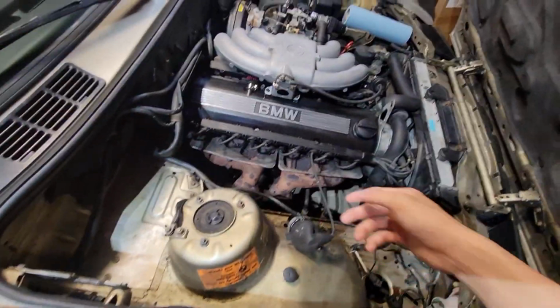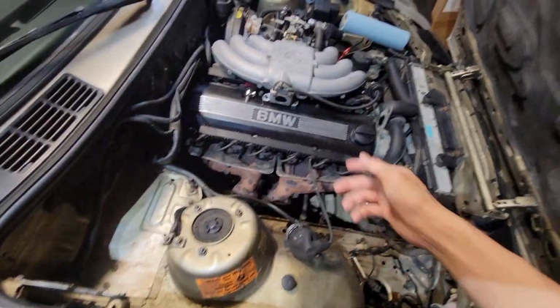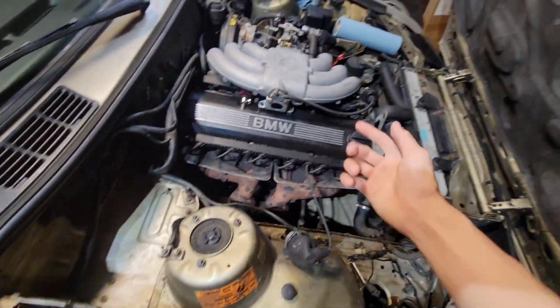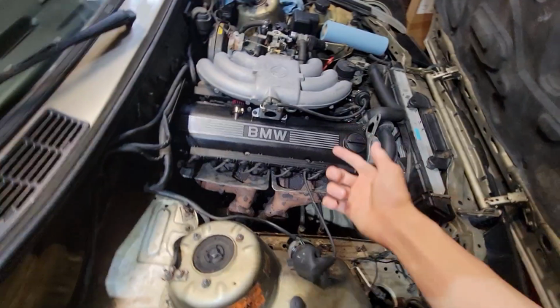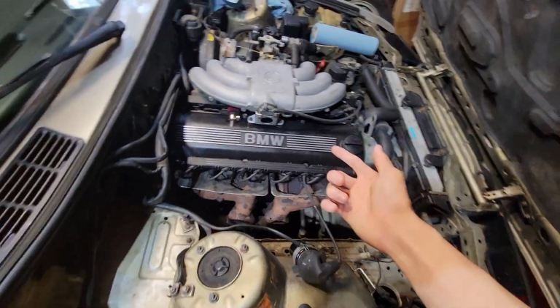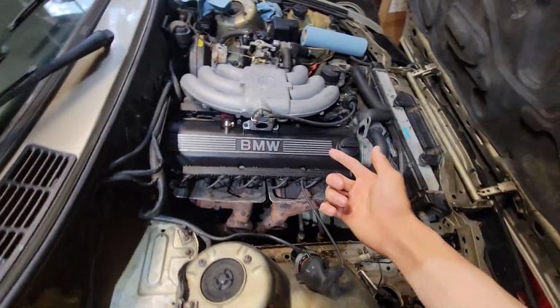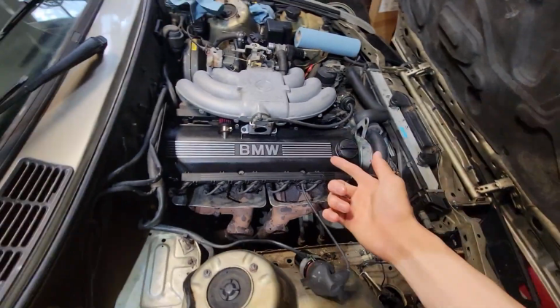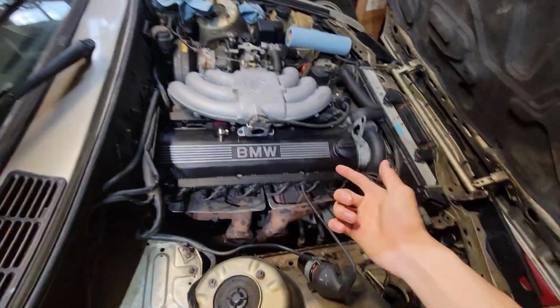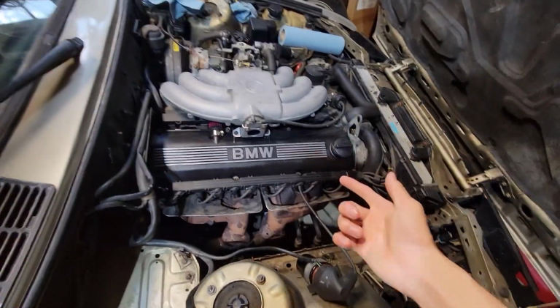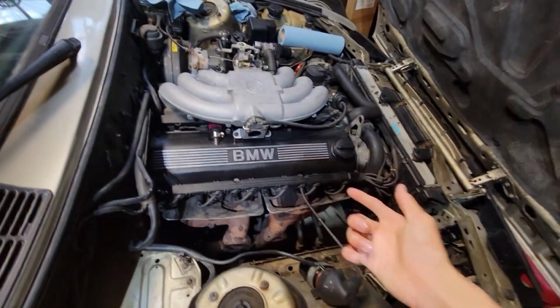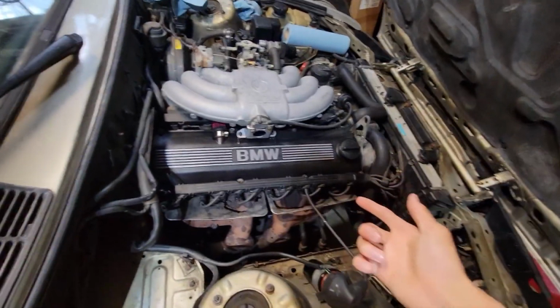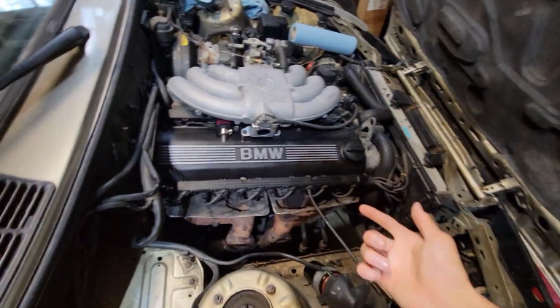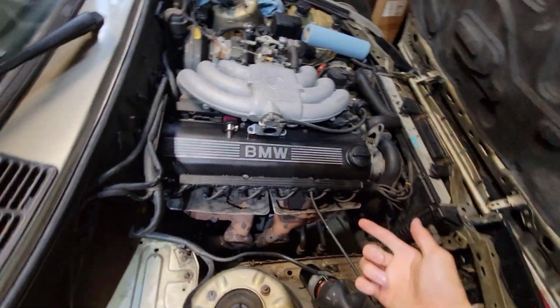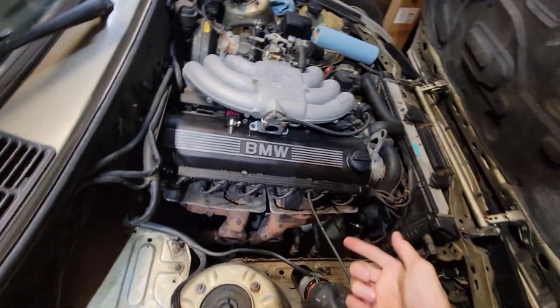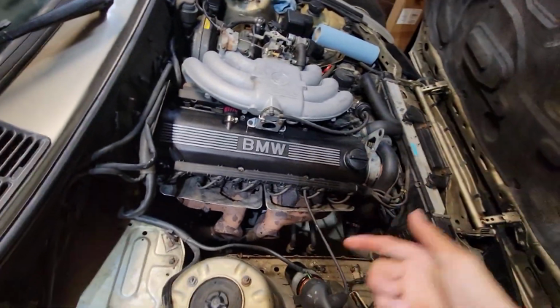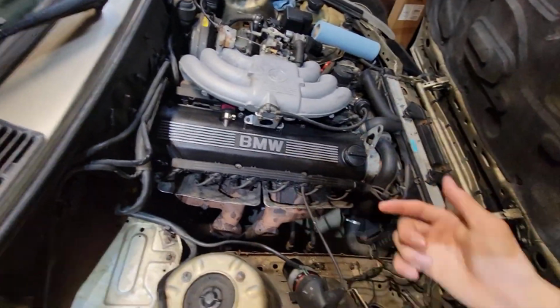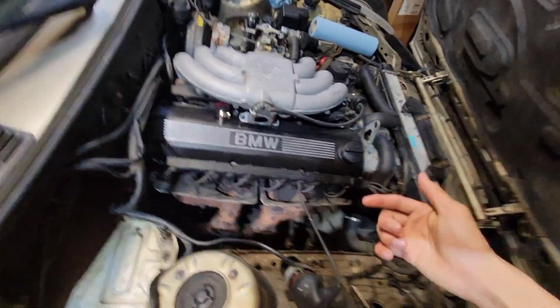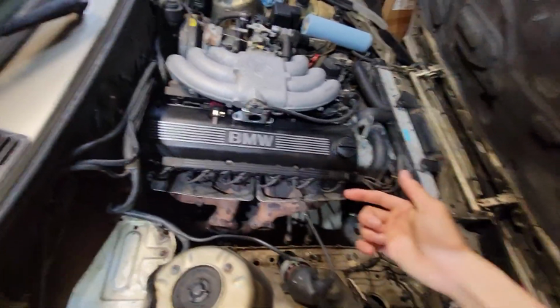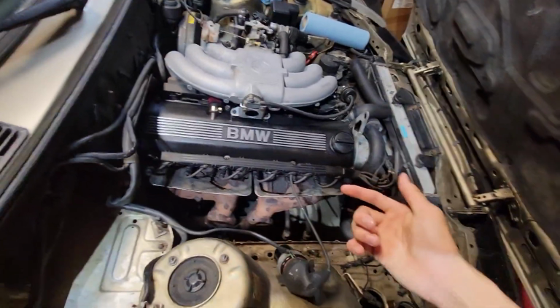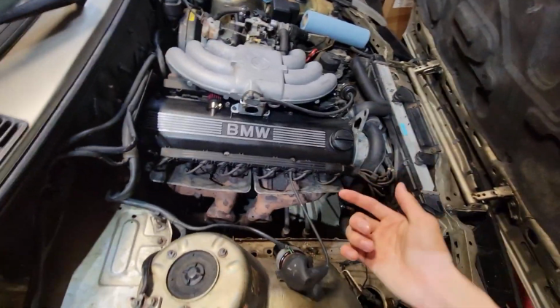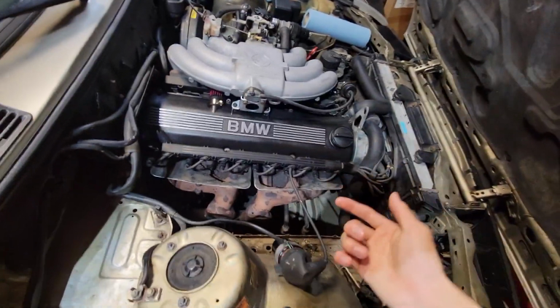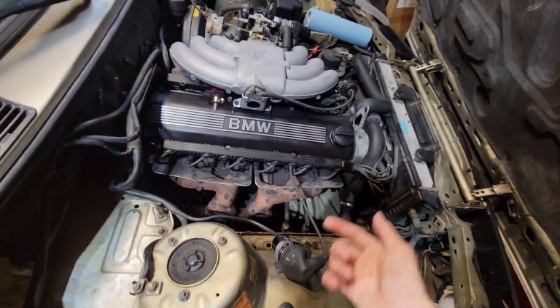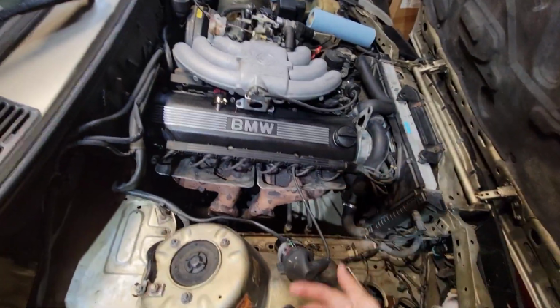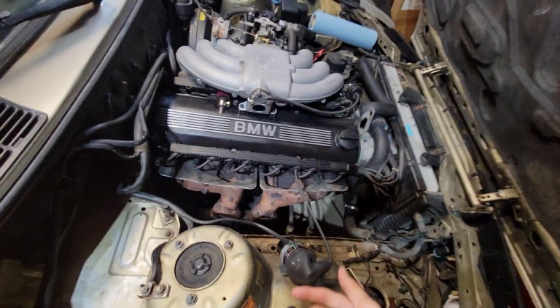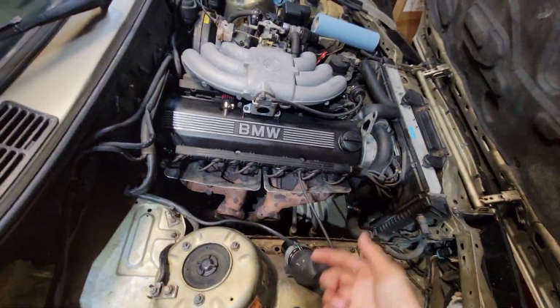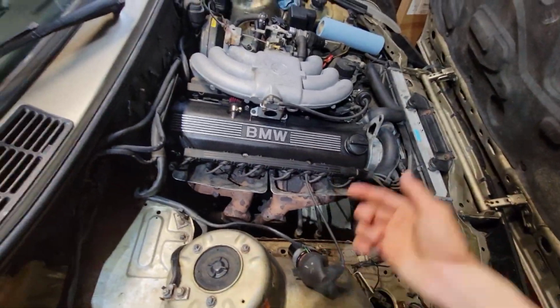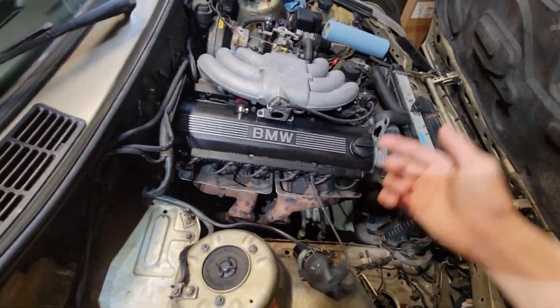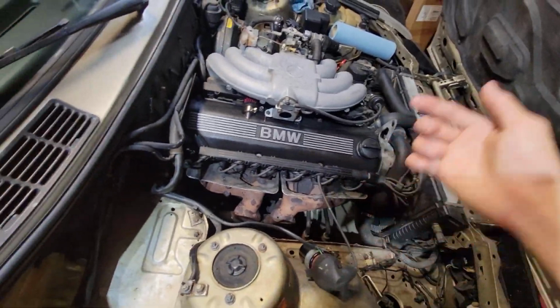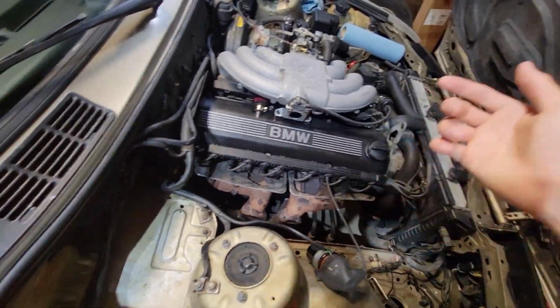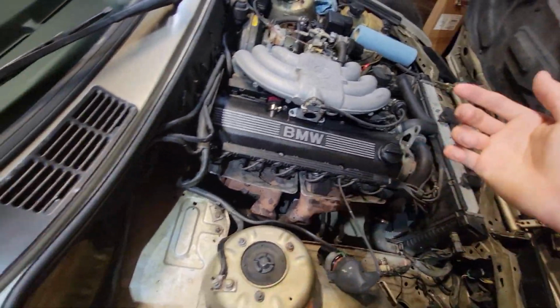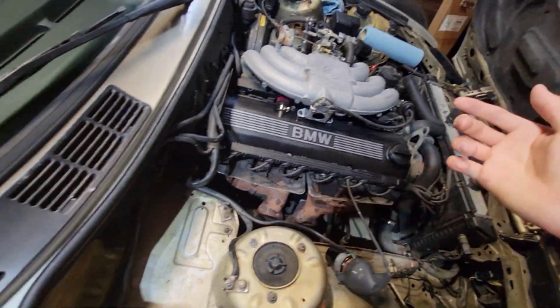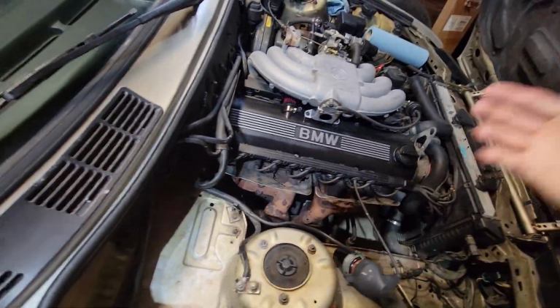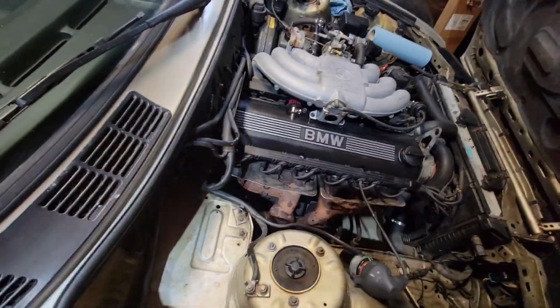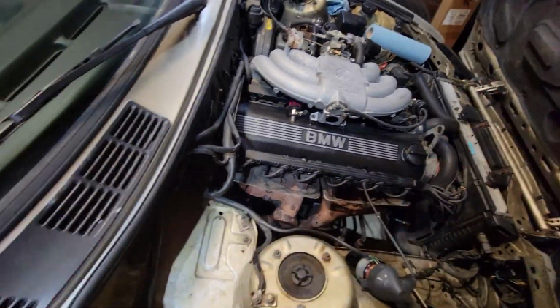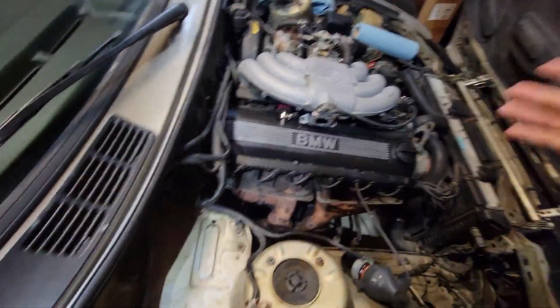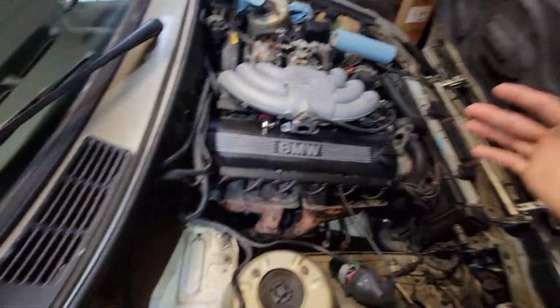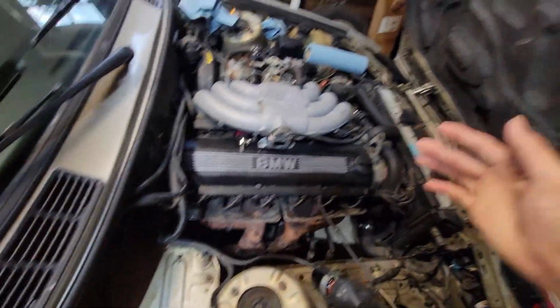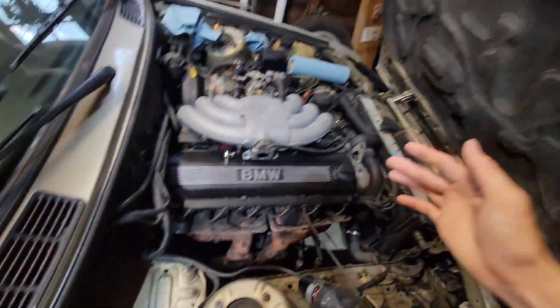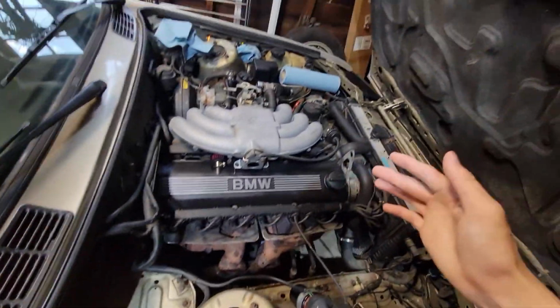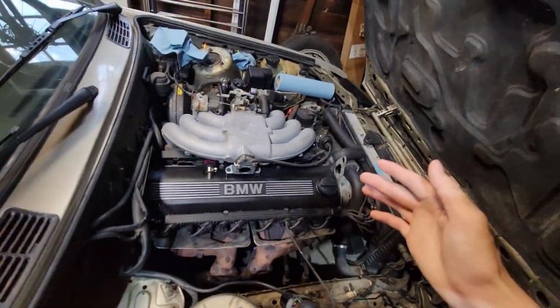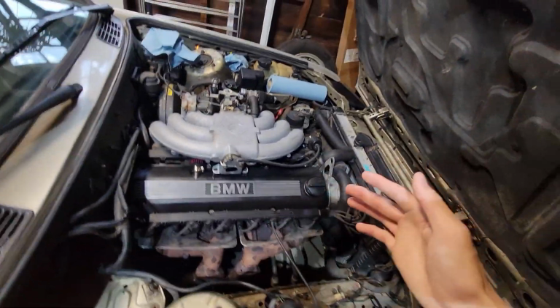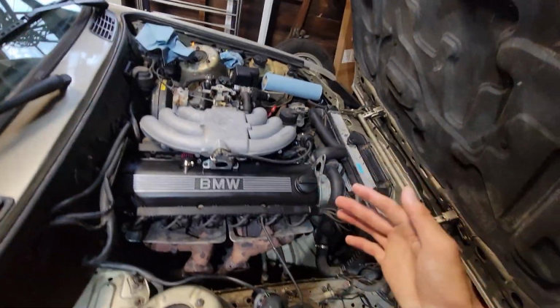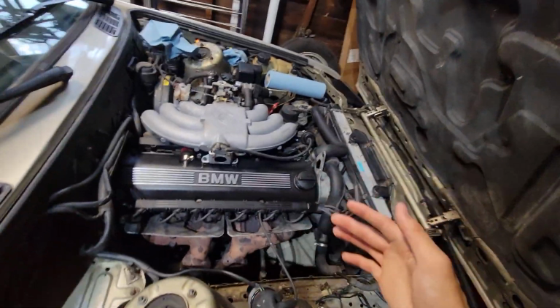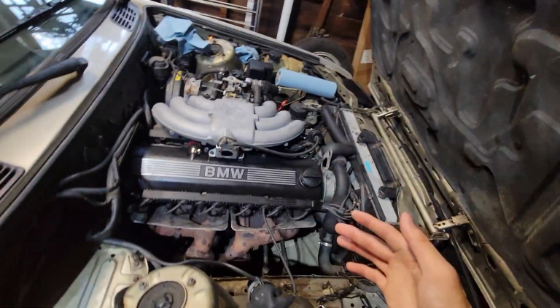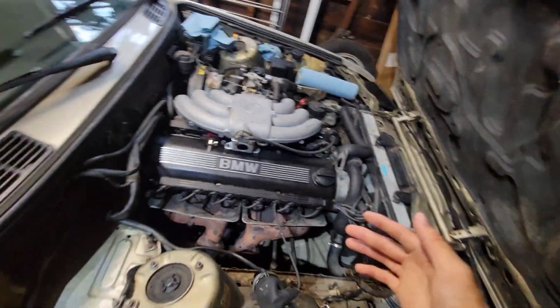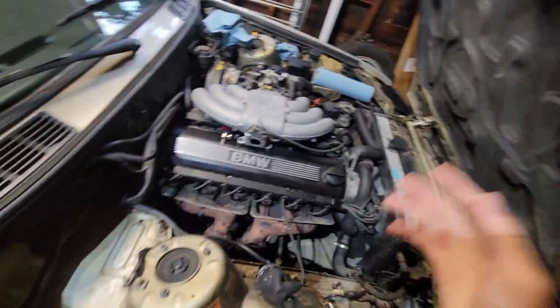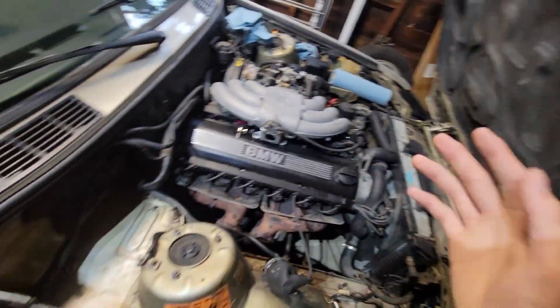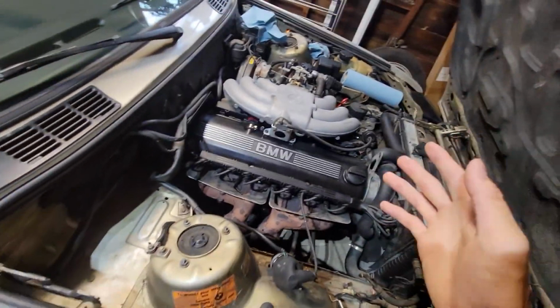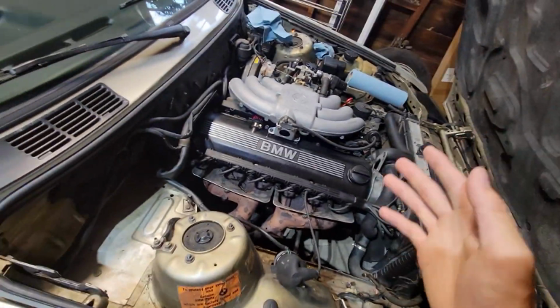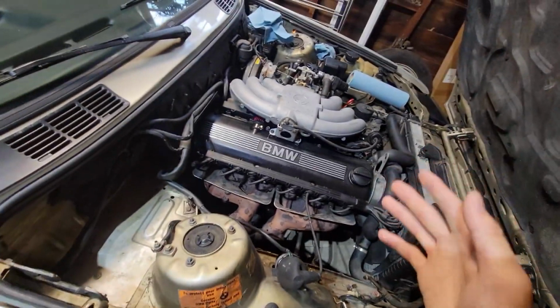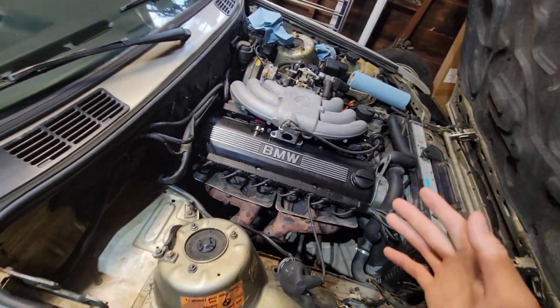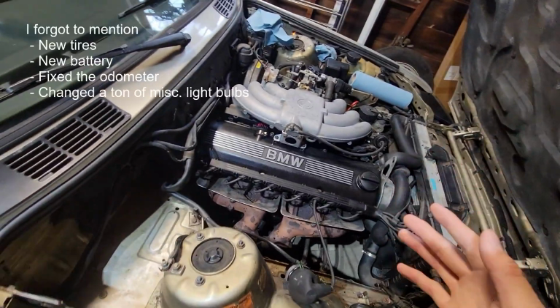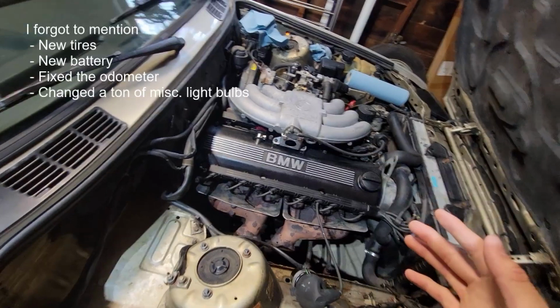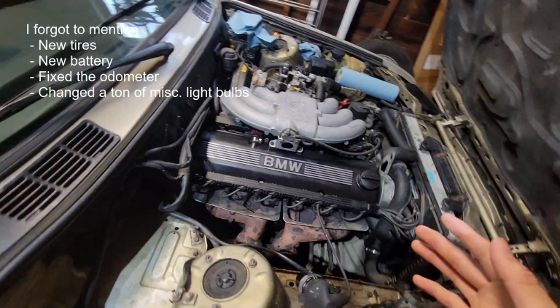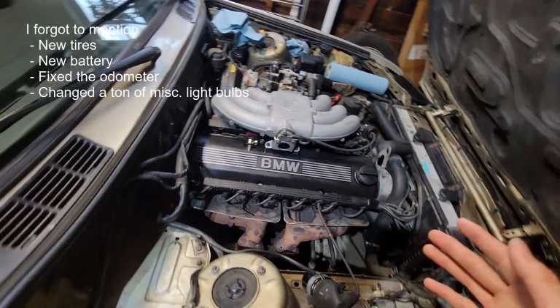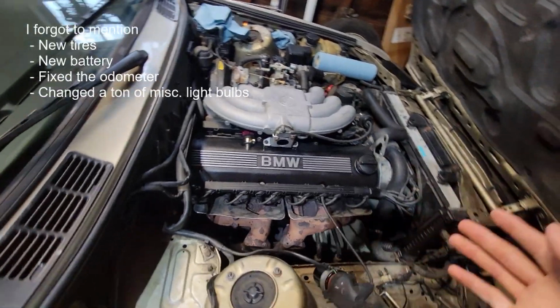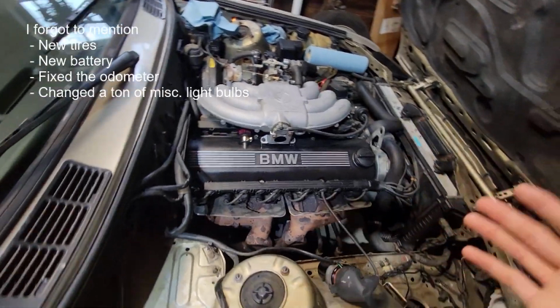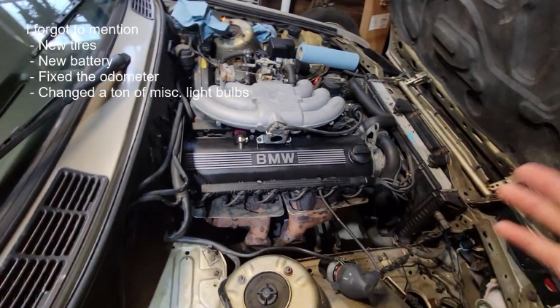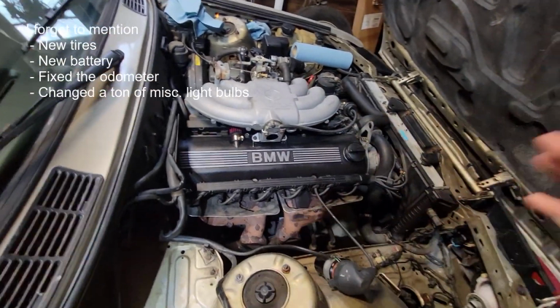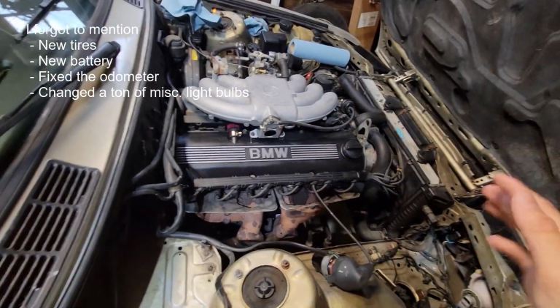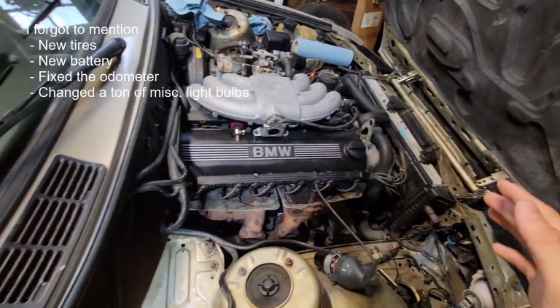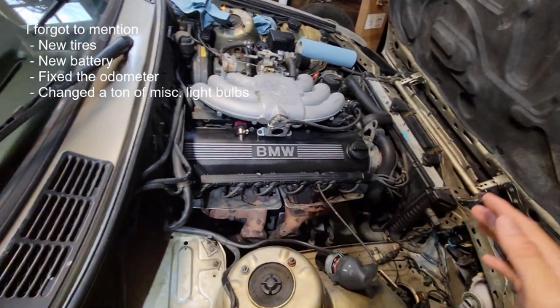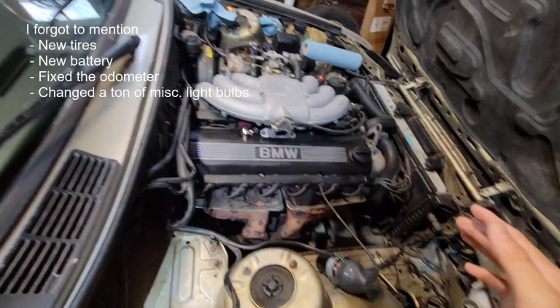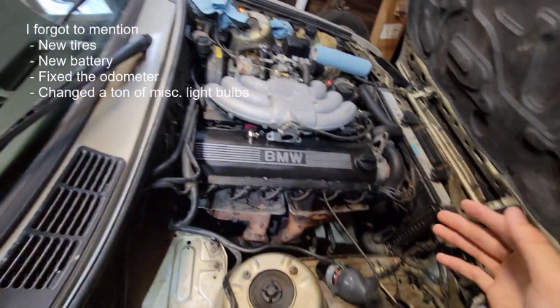I've repainted the valve cover because why not, and done a little bit of engine bay cleaning, but other than that, everything's stock.